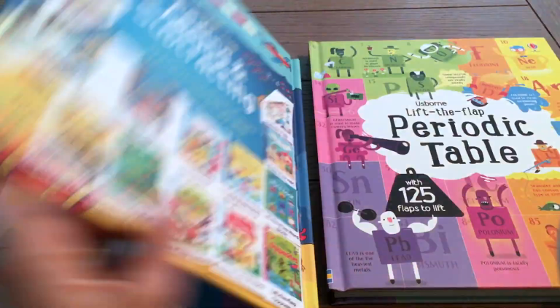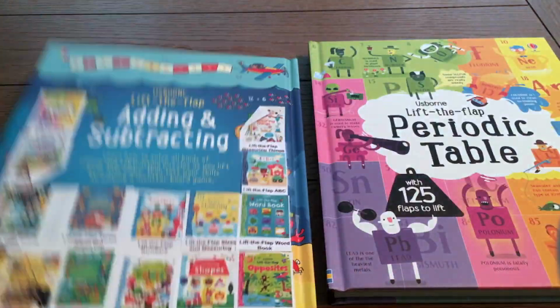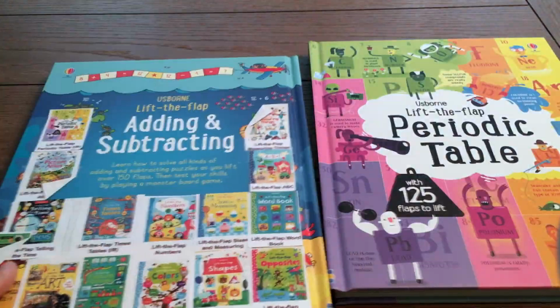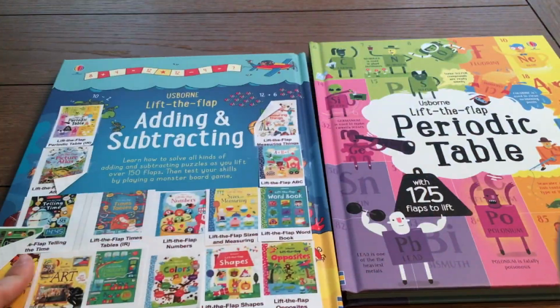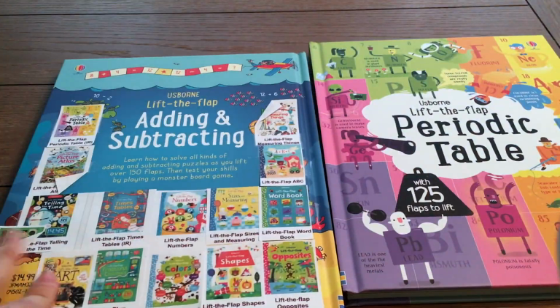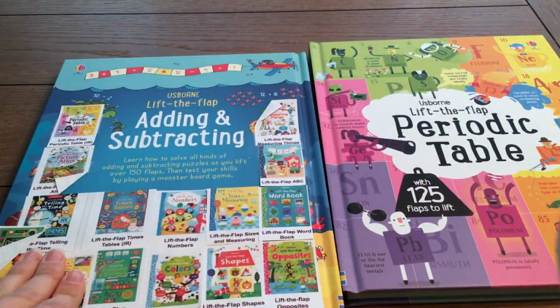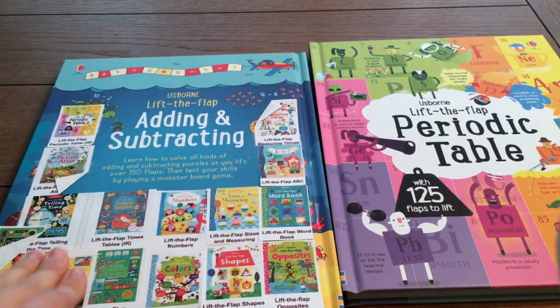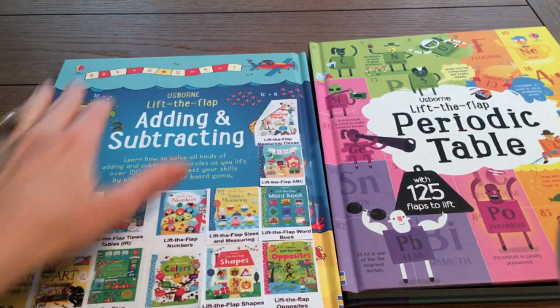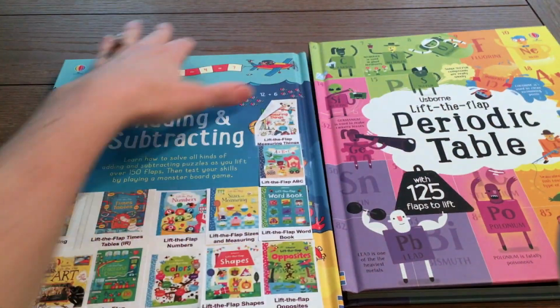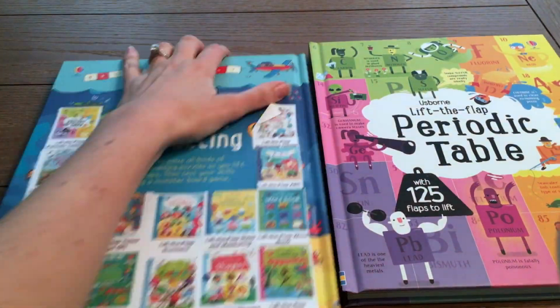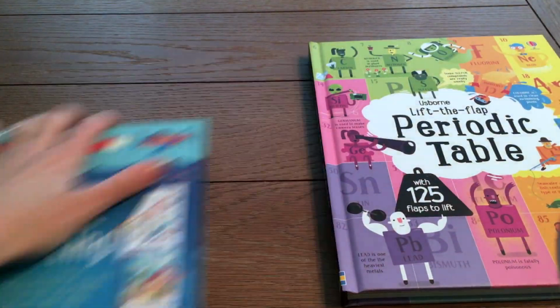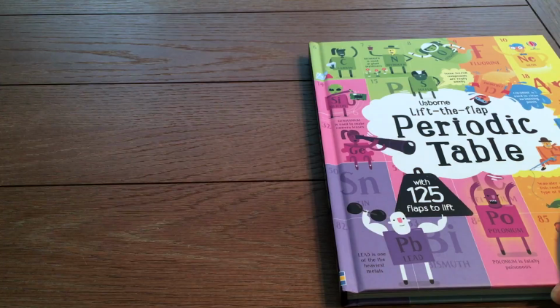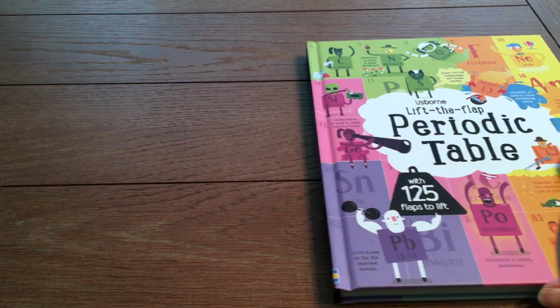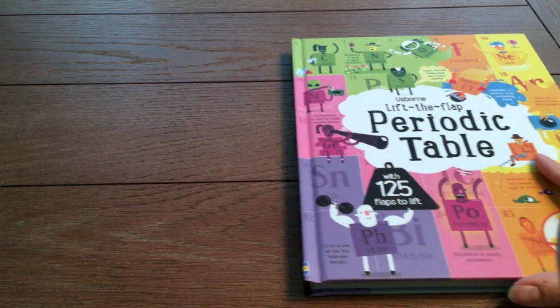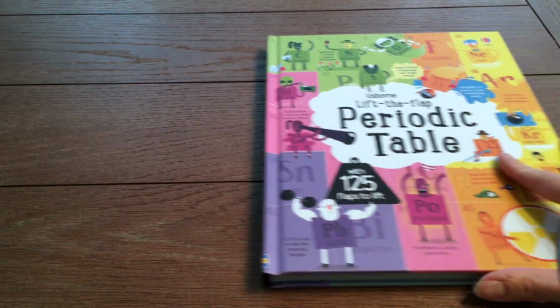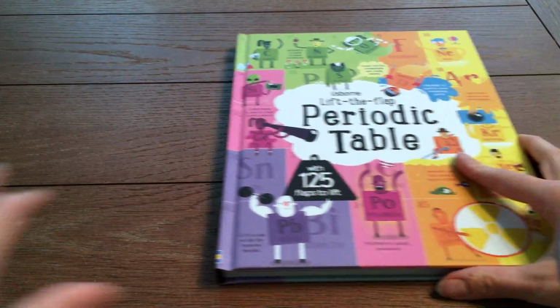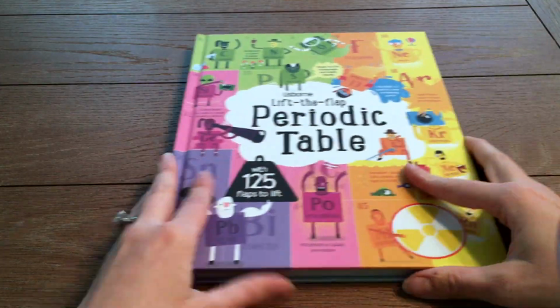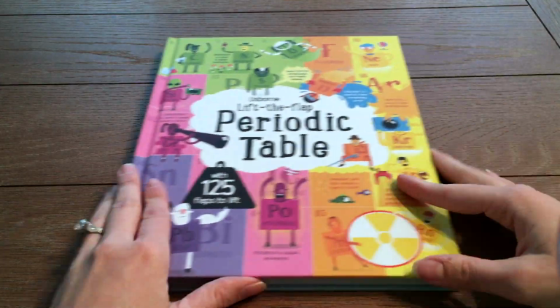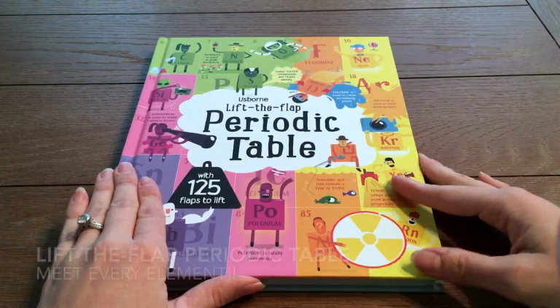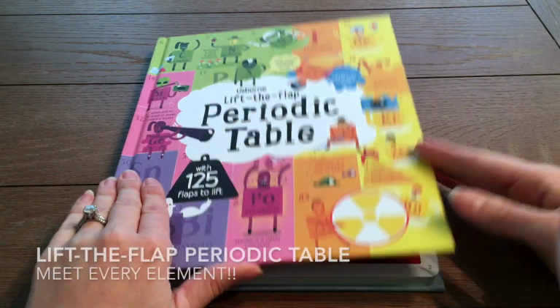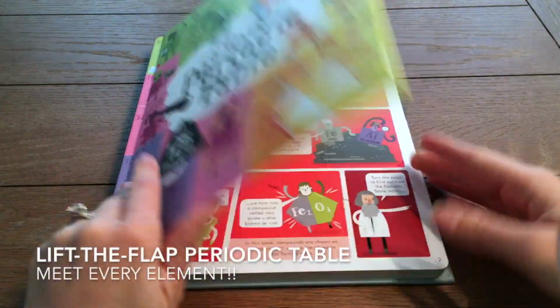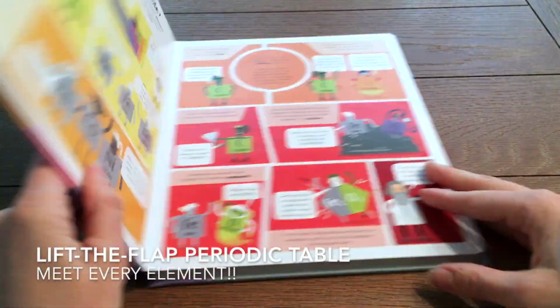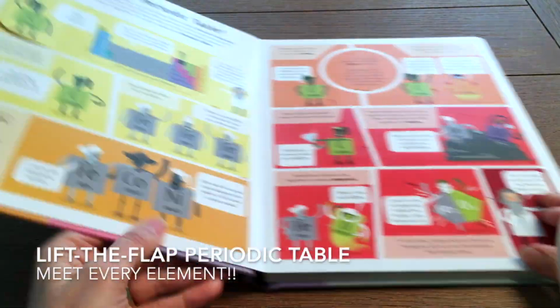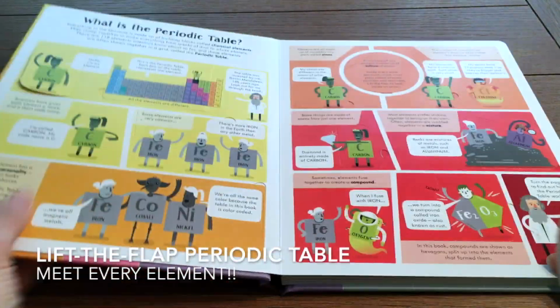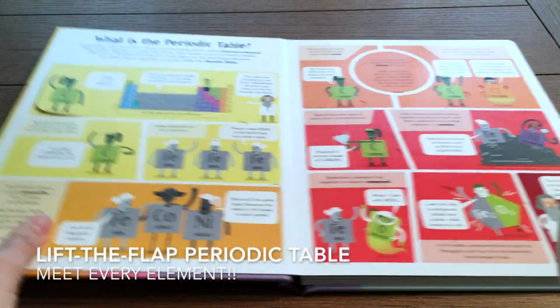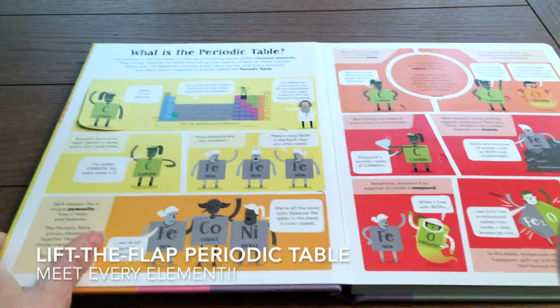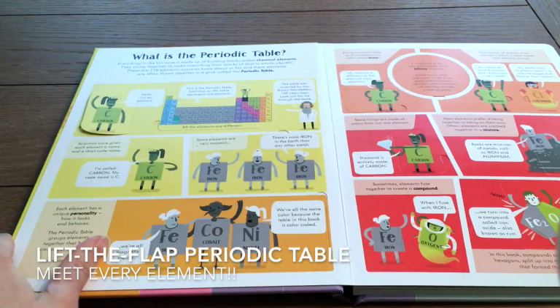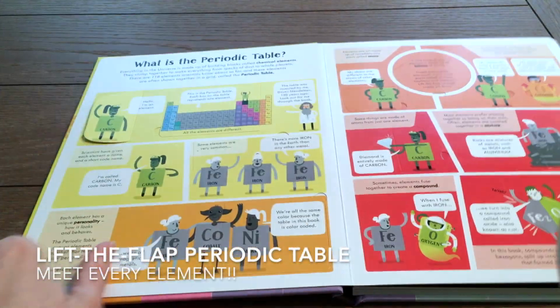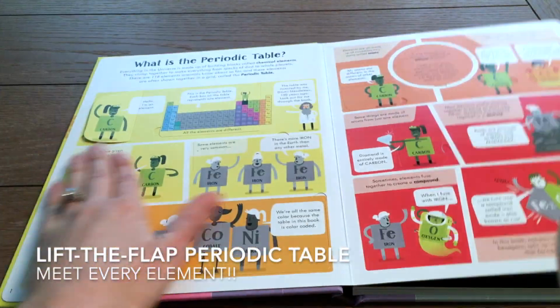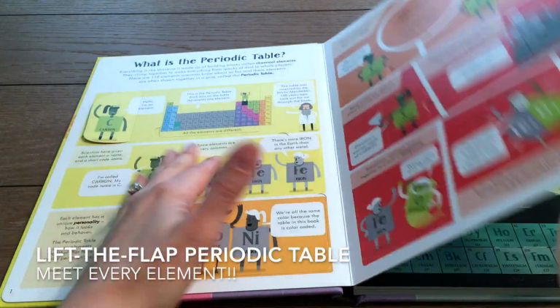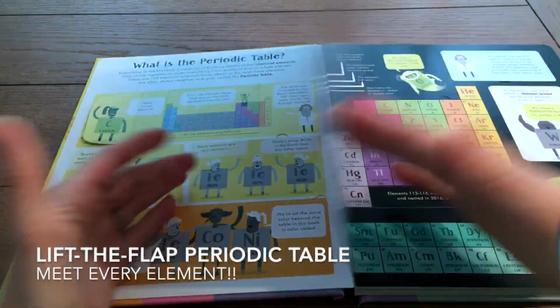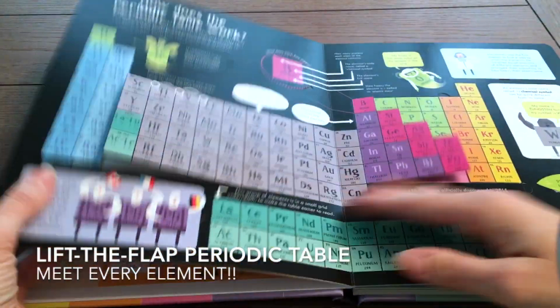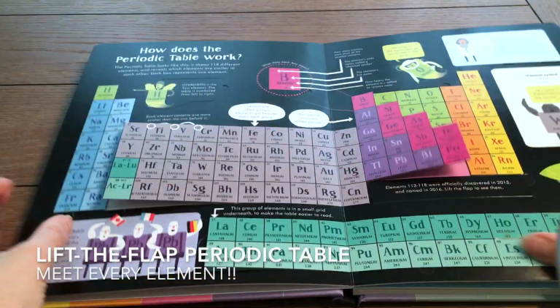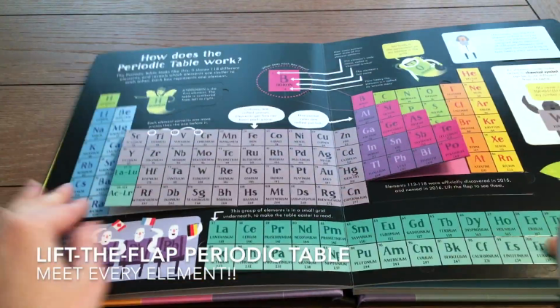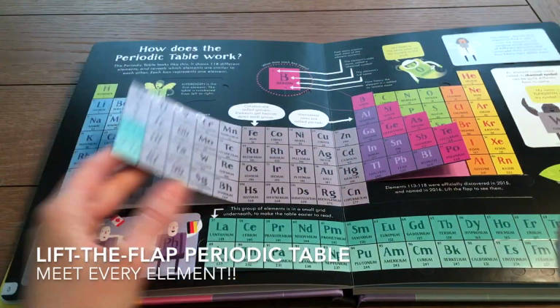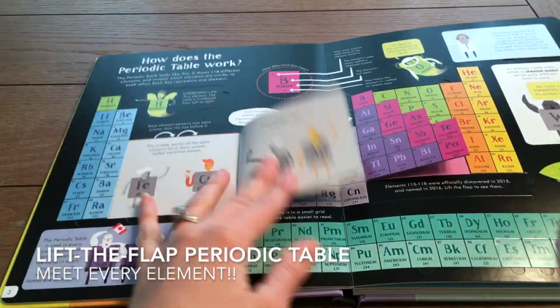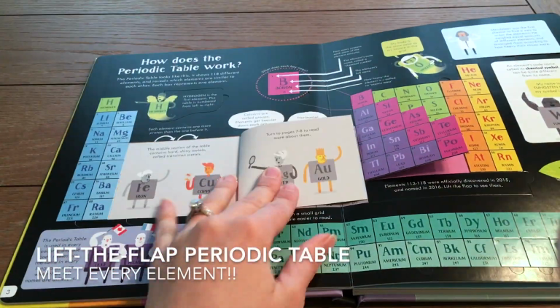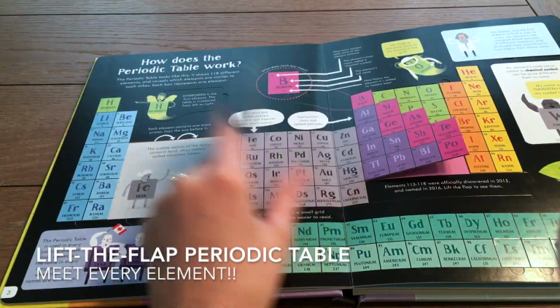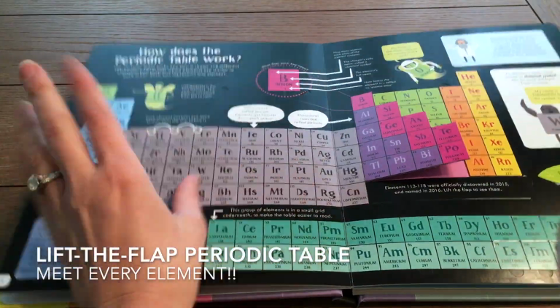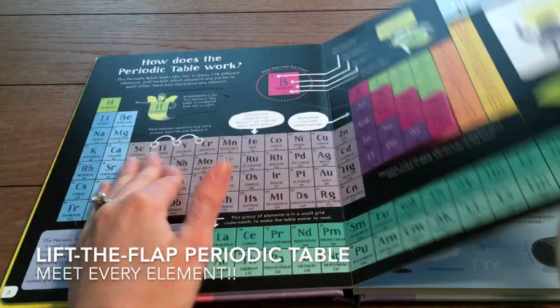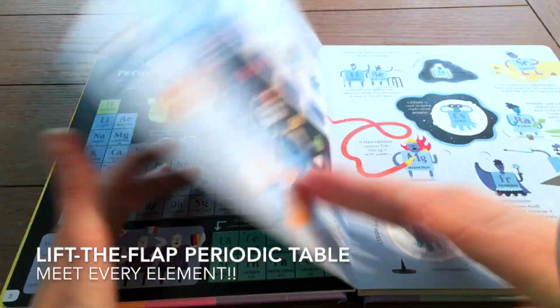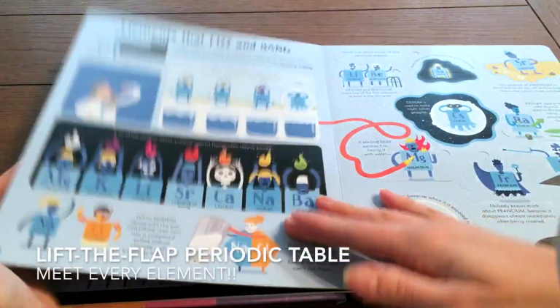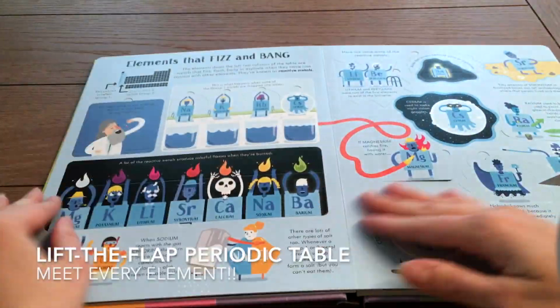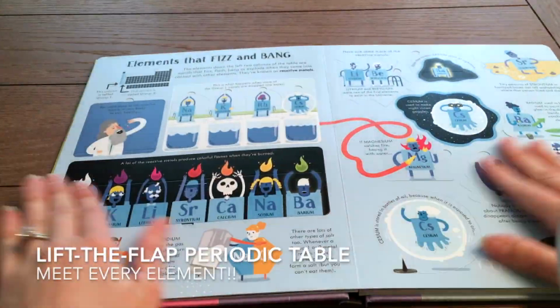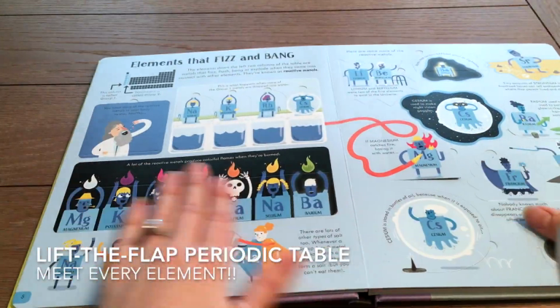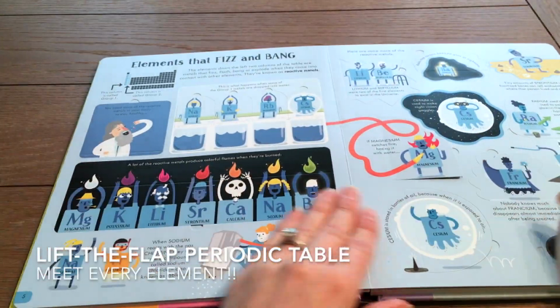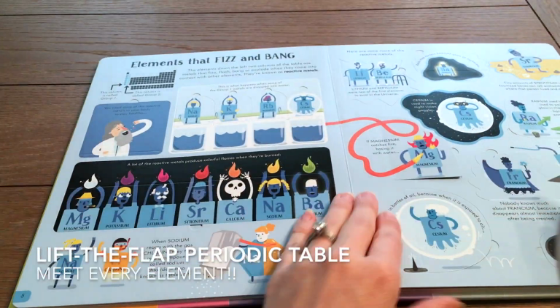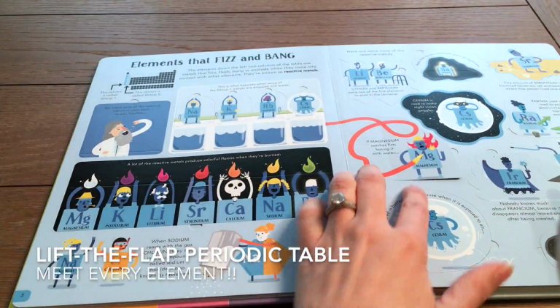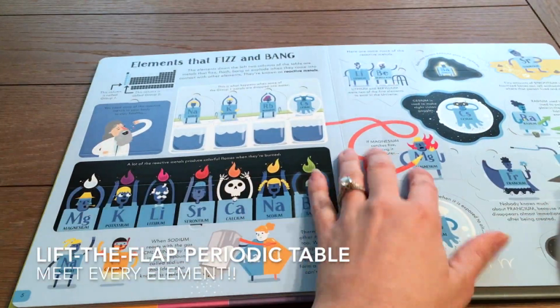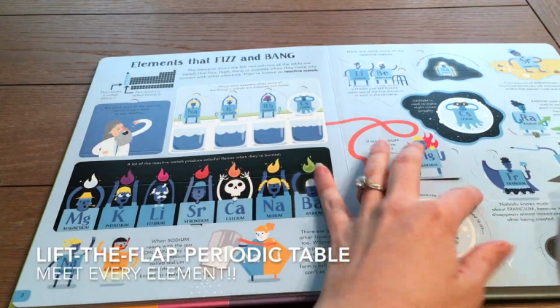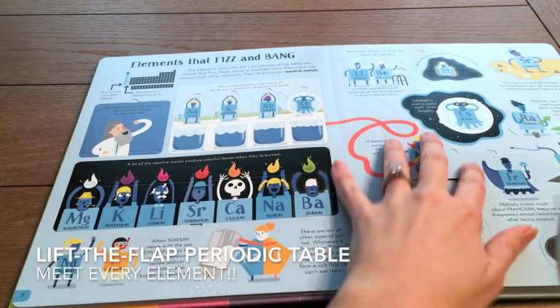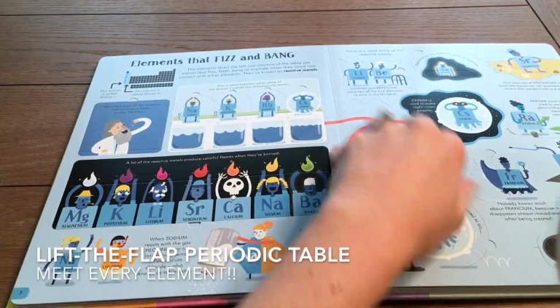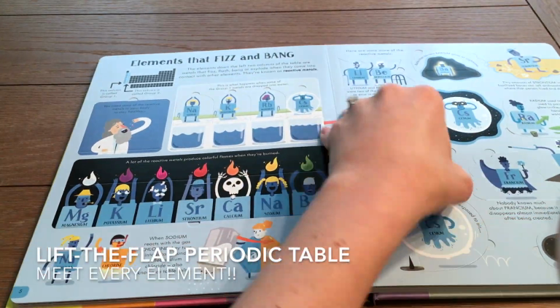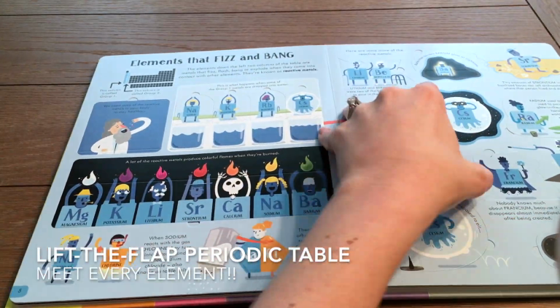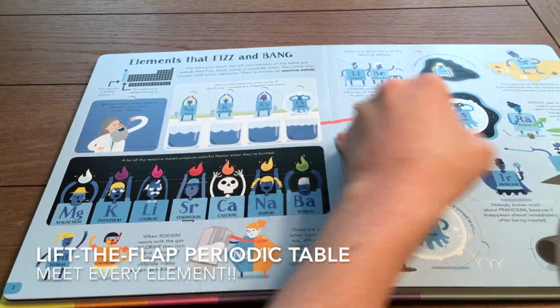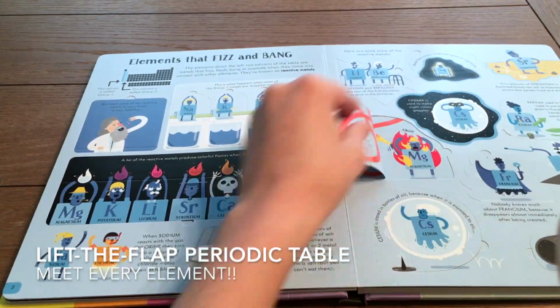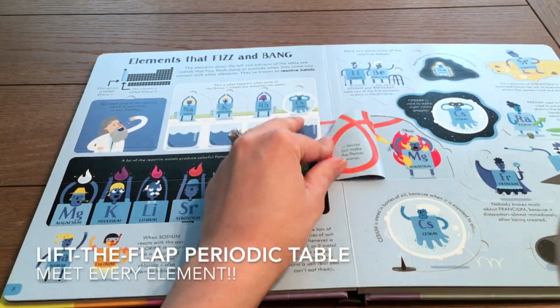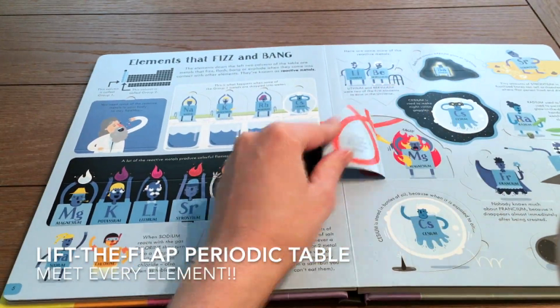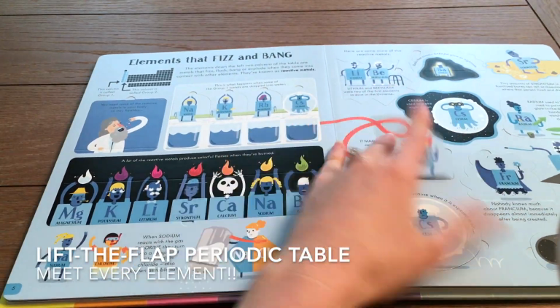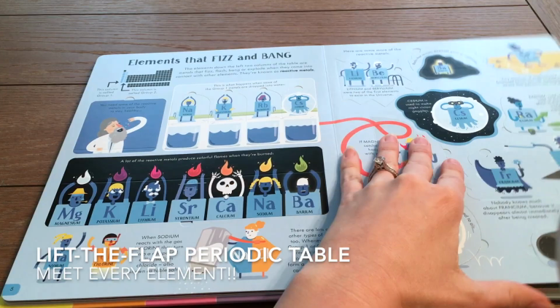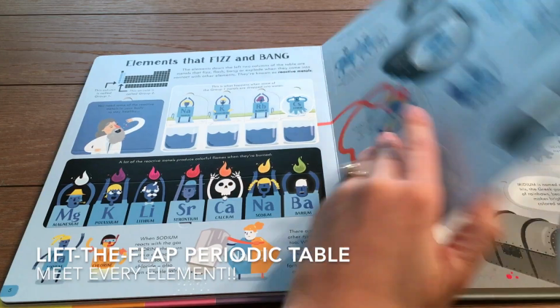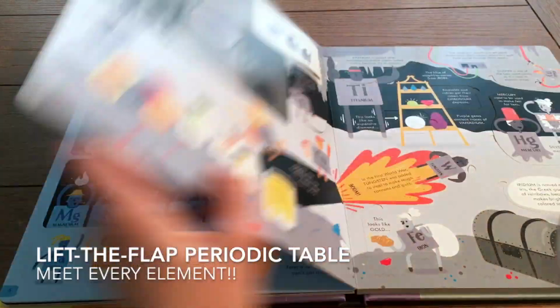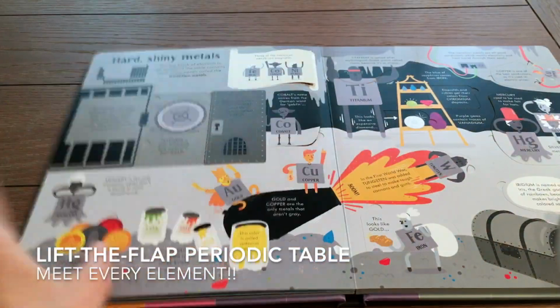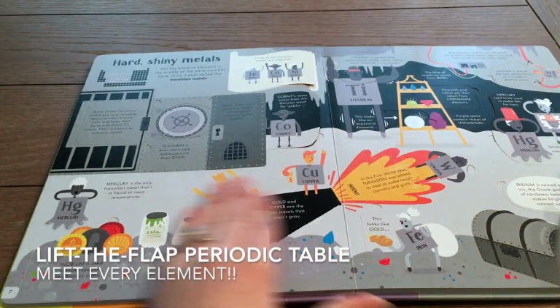Everything in the universe is made up of just 118 chemical elements. Delve inside this book to meet each one.